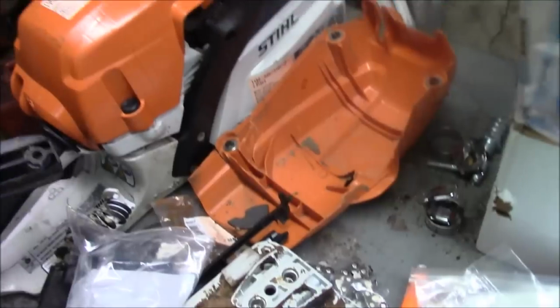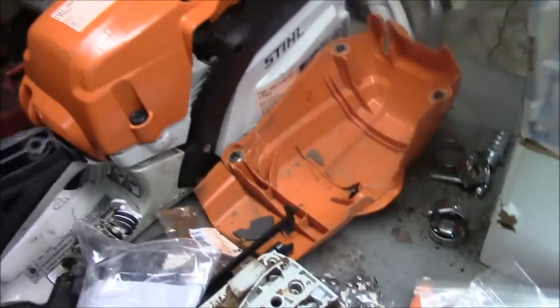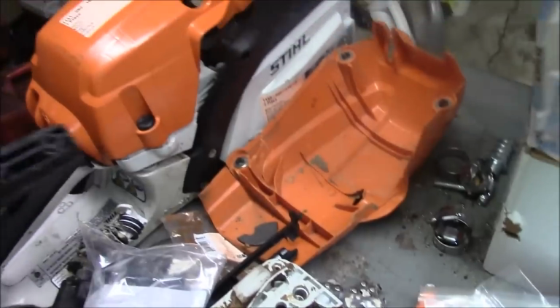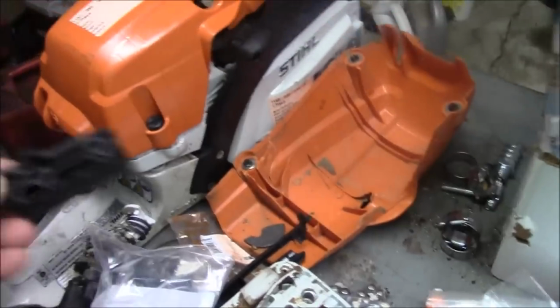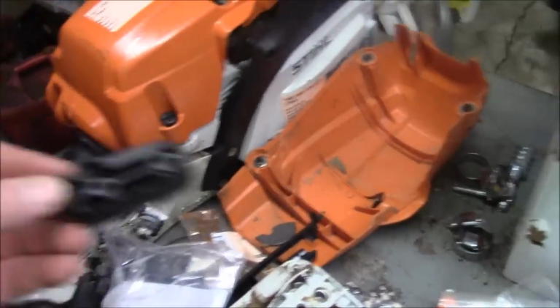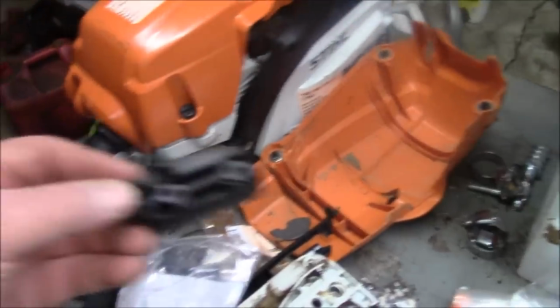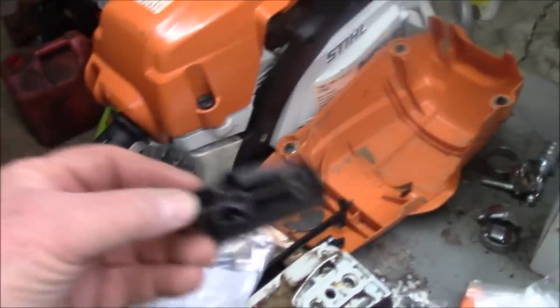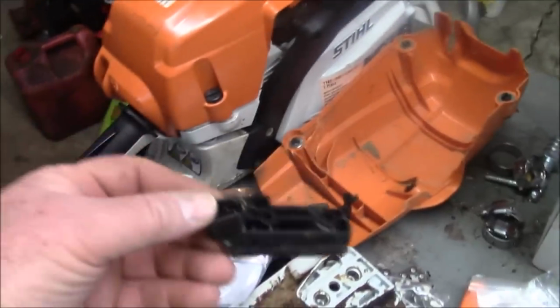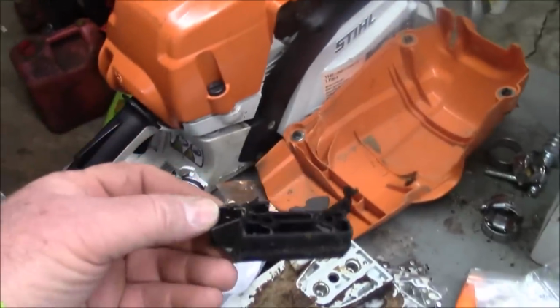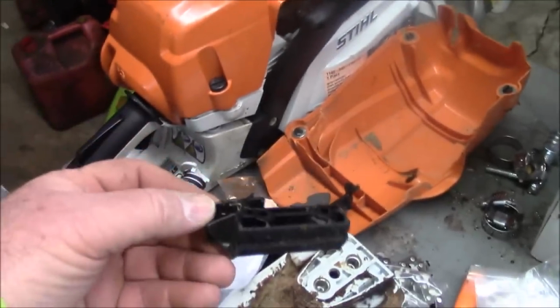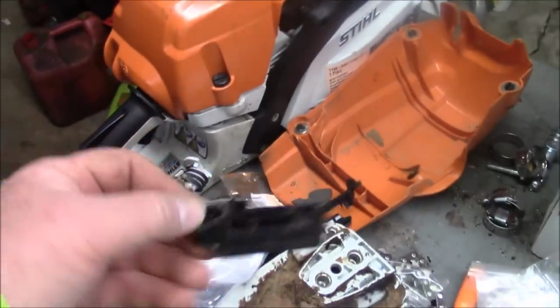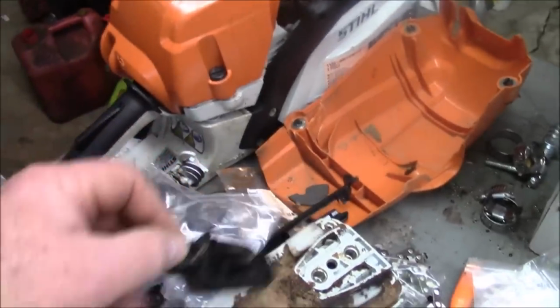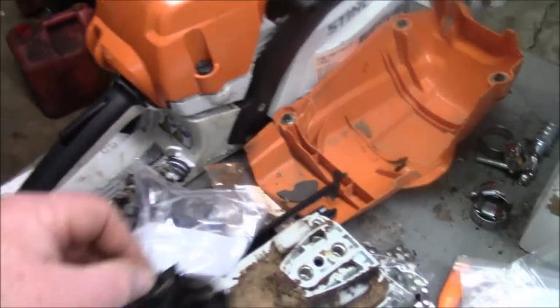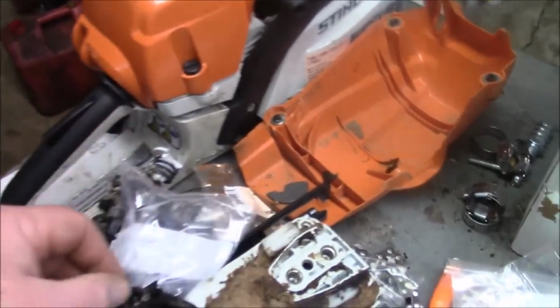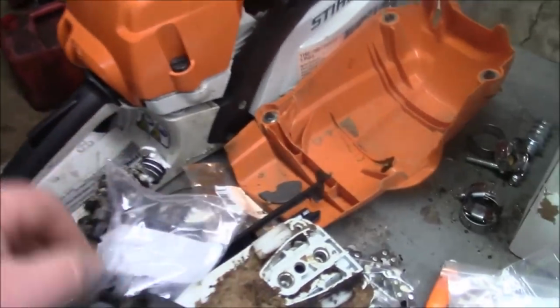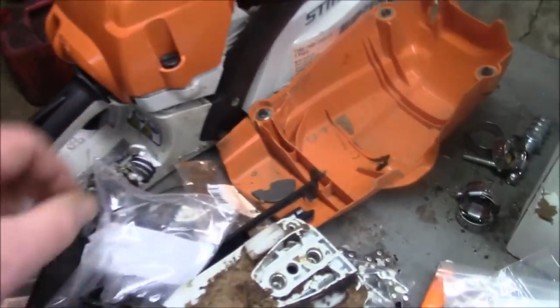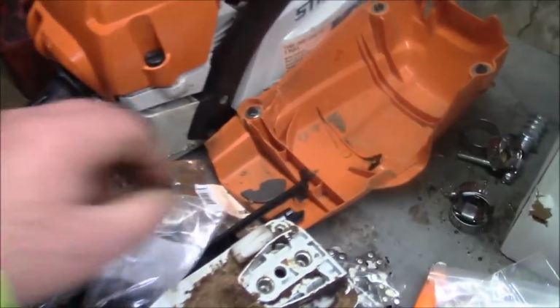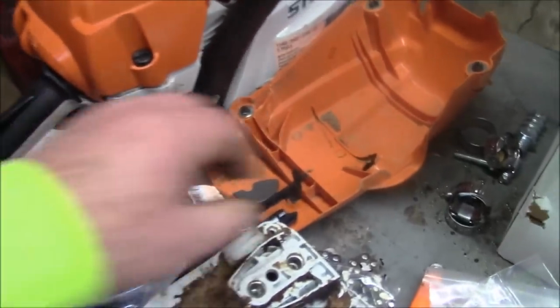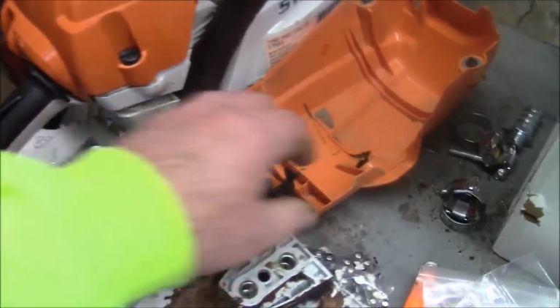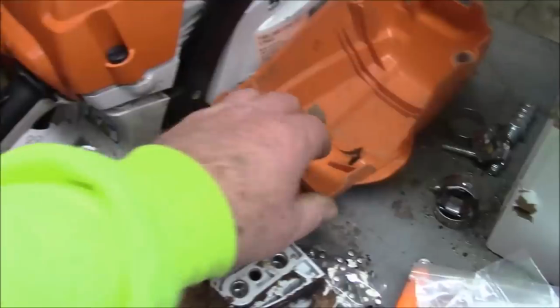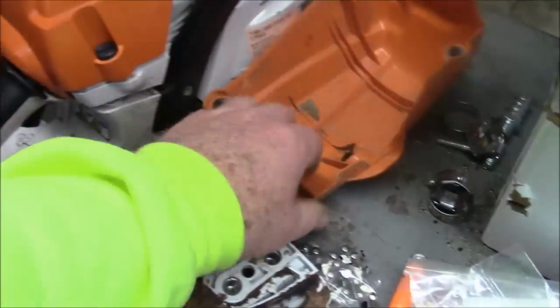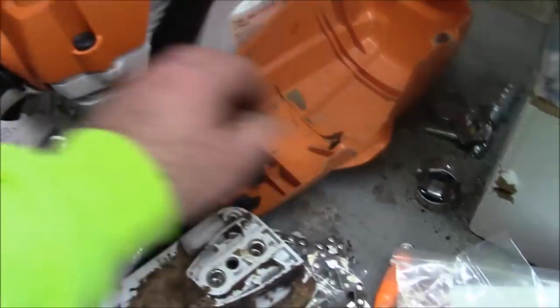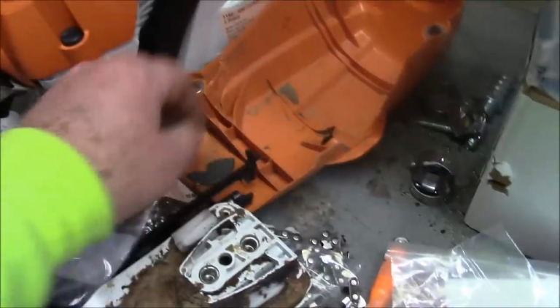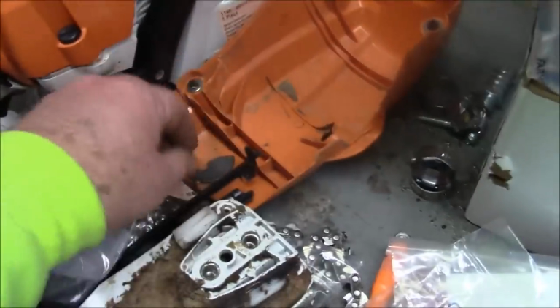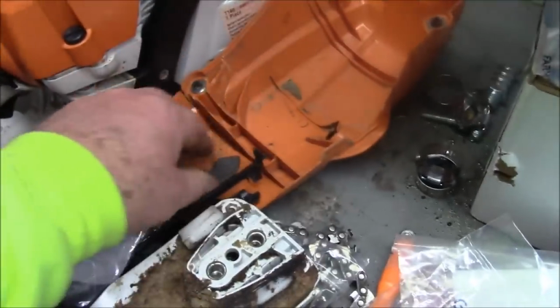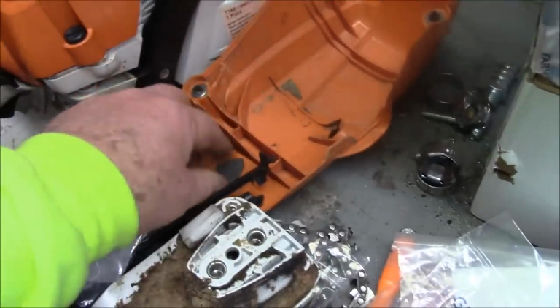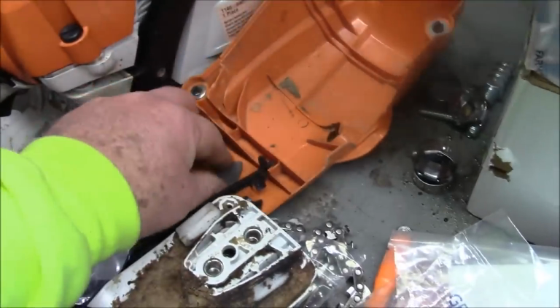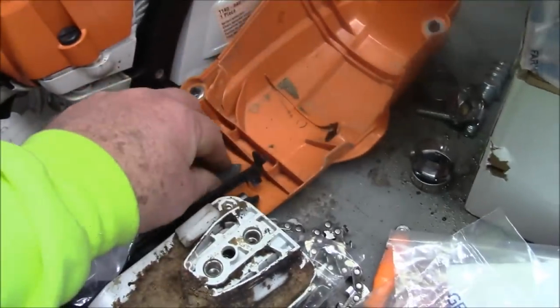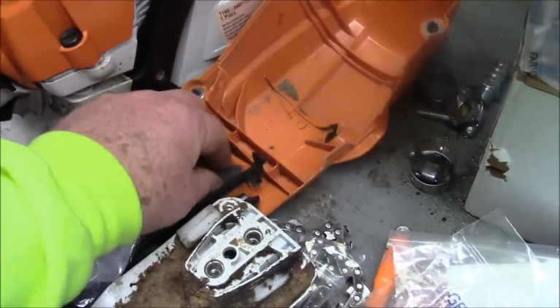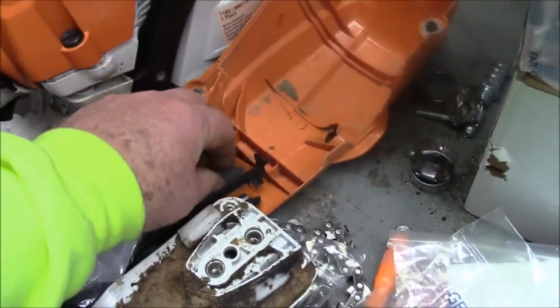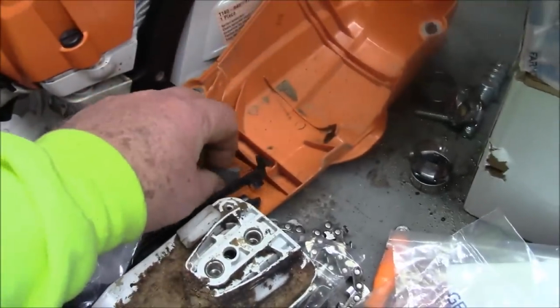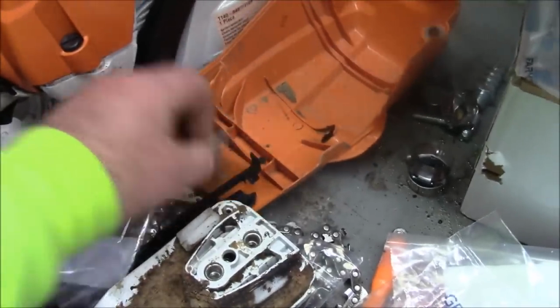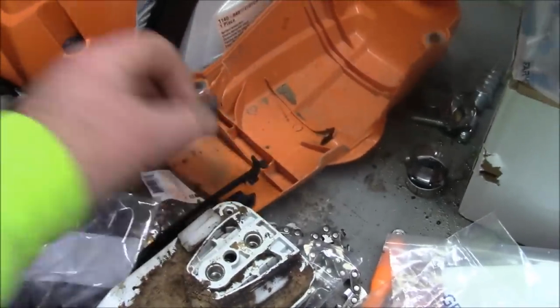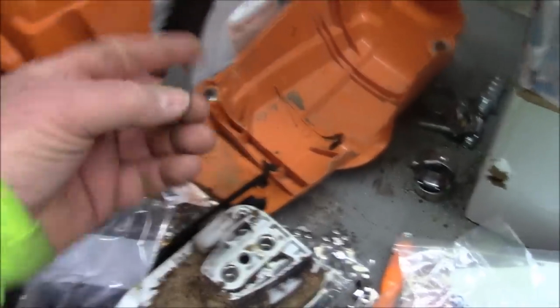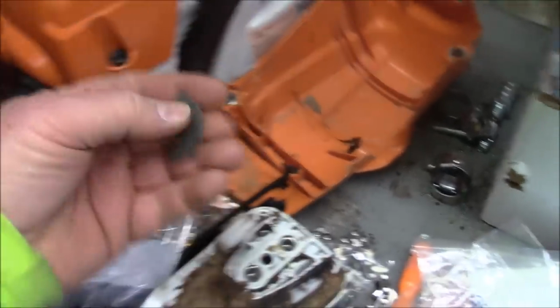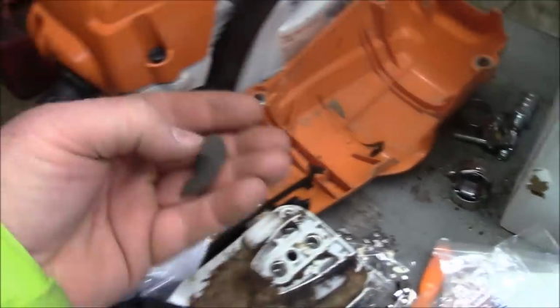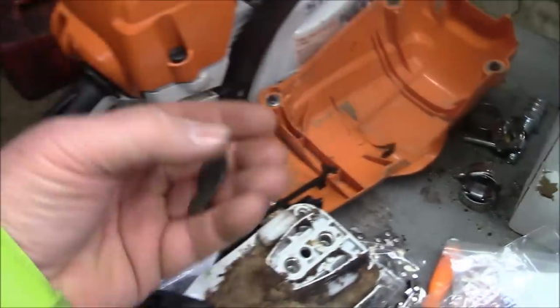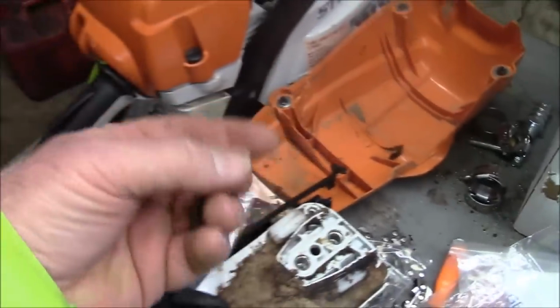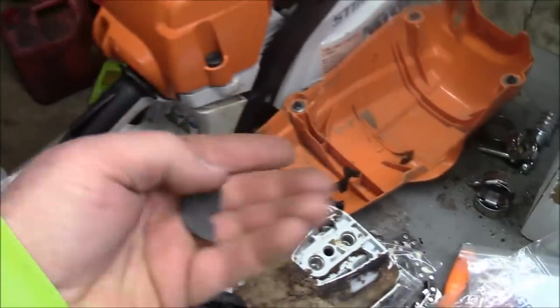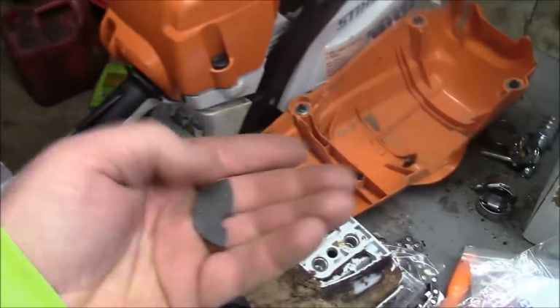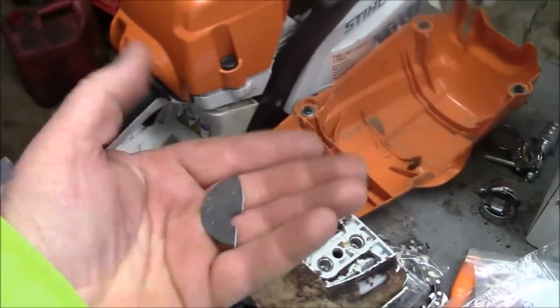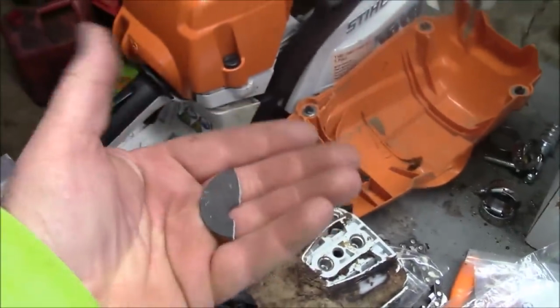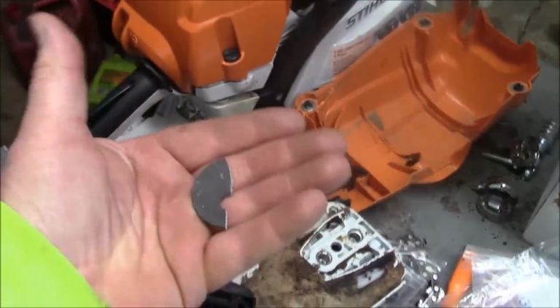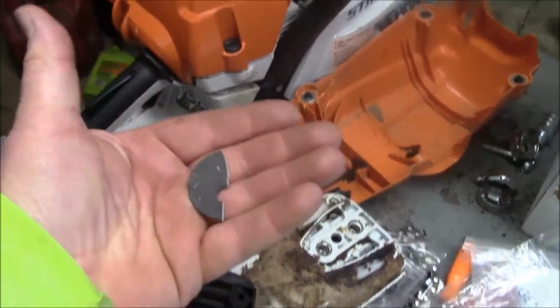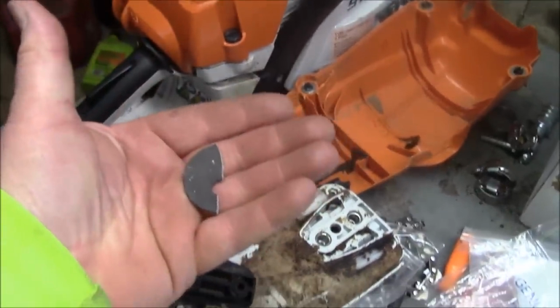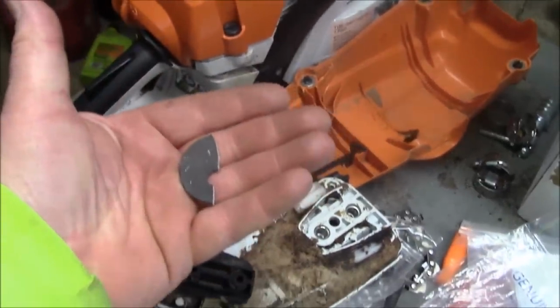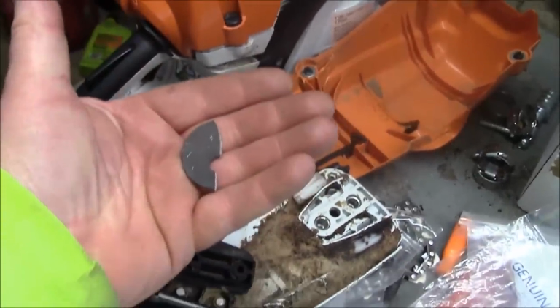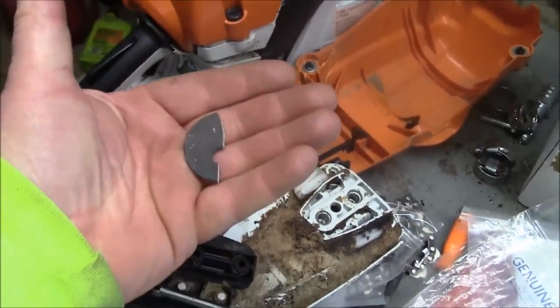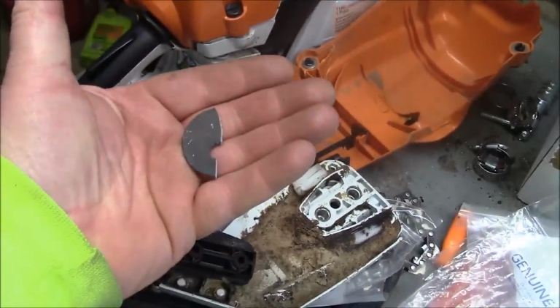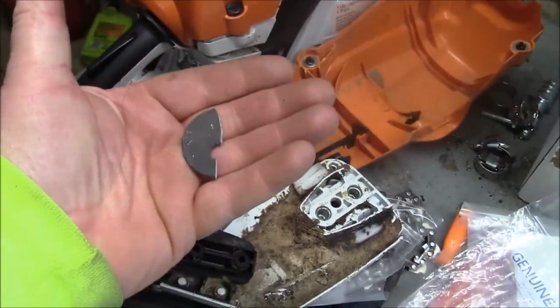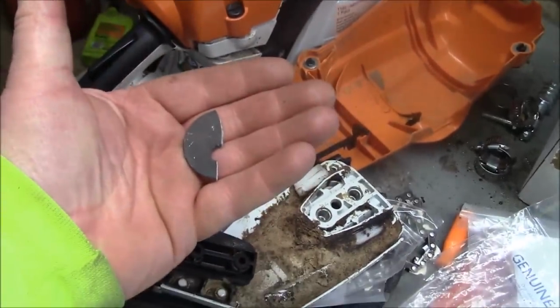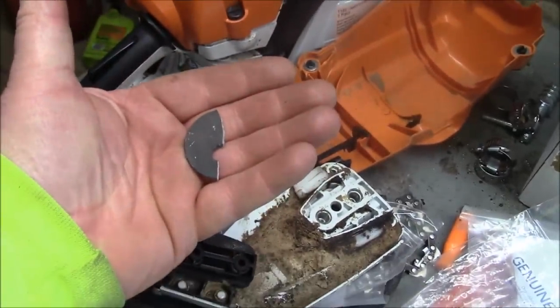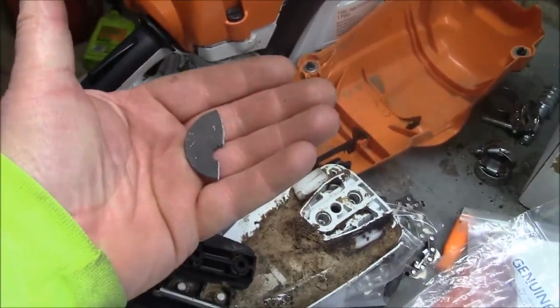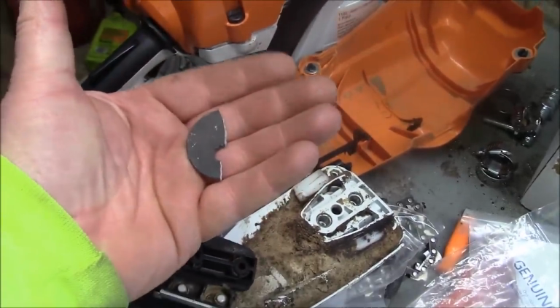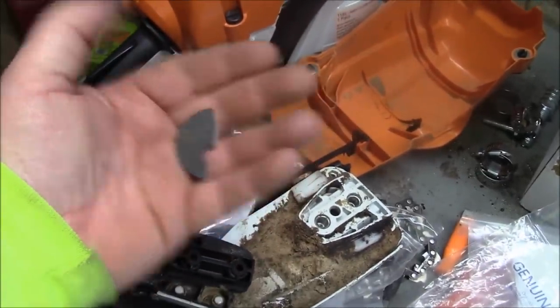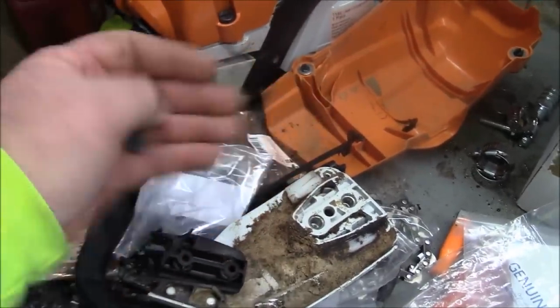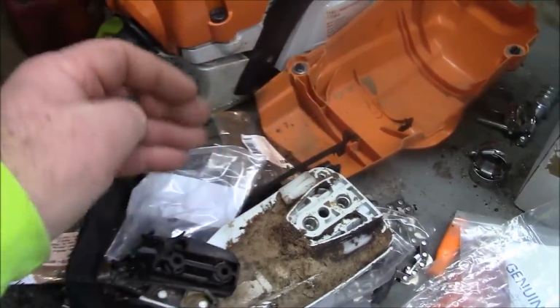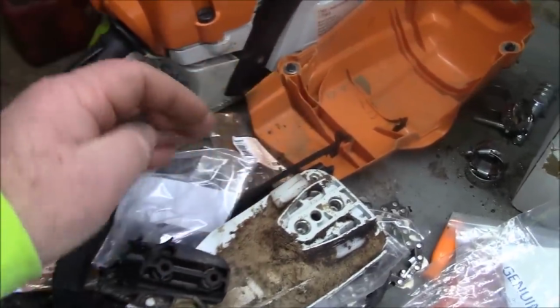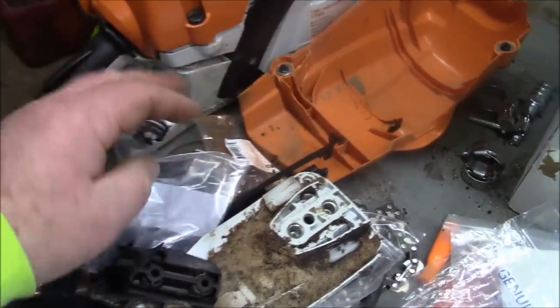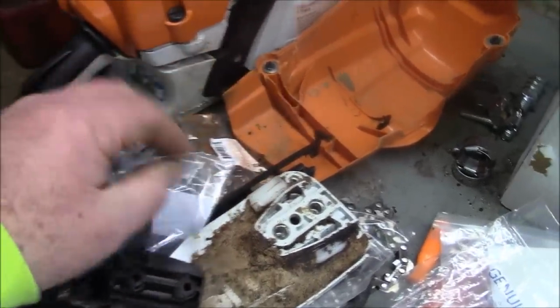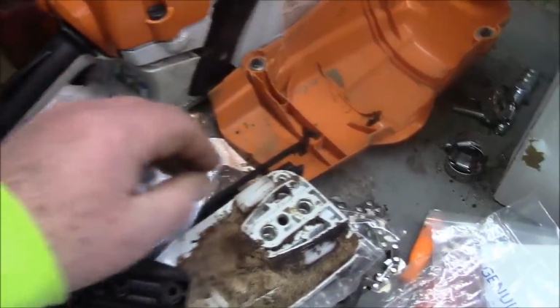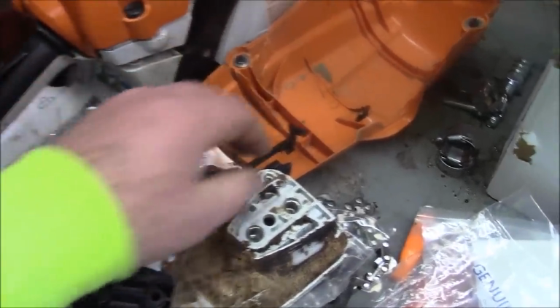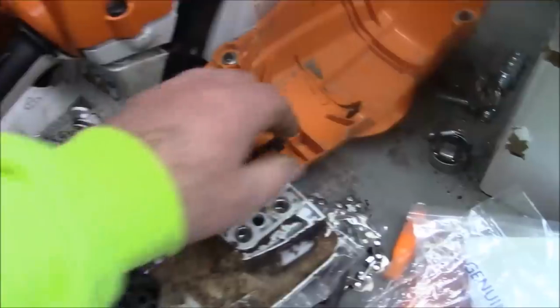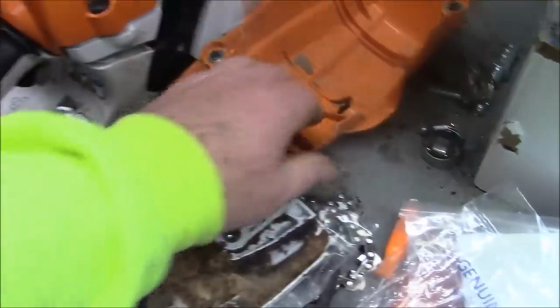I'm kind of curious to see how this saw runs. It's got some broken fins and things like that, but it'll still run.